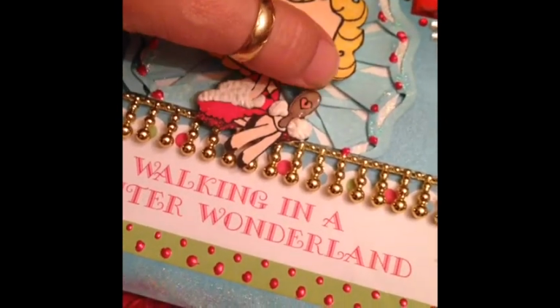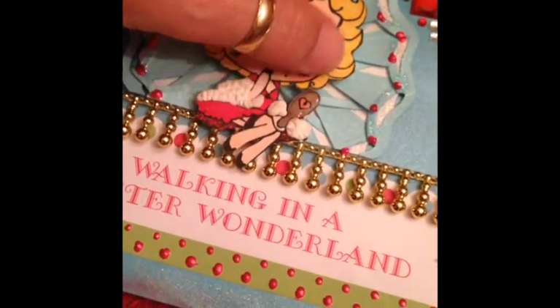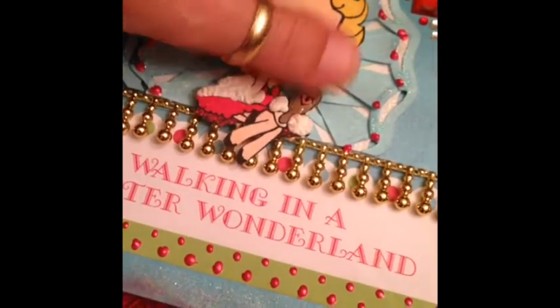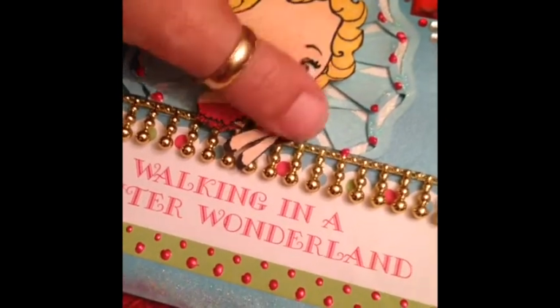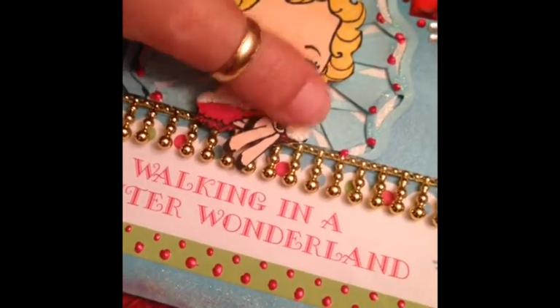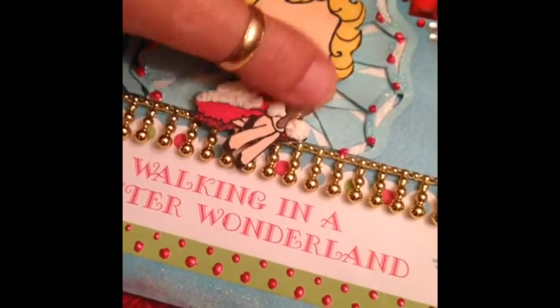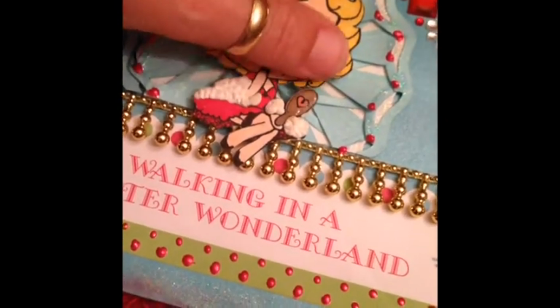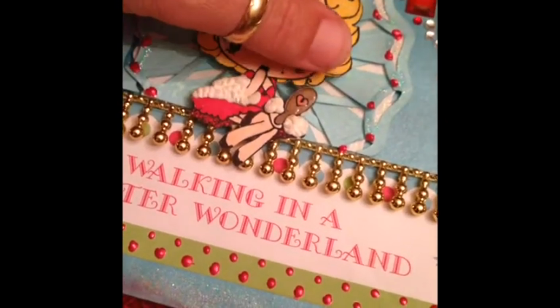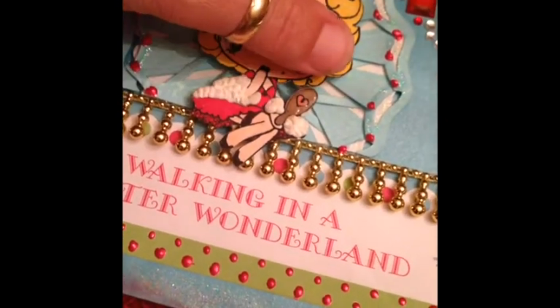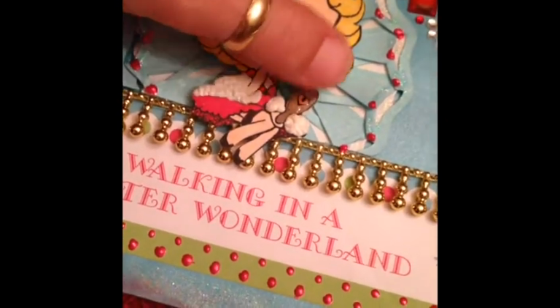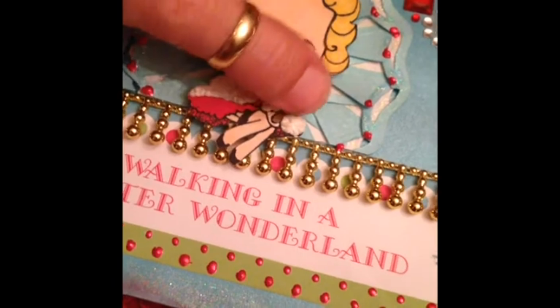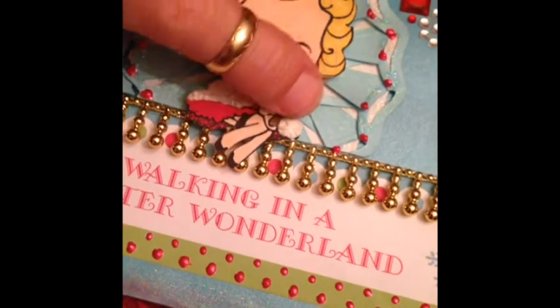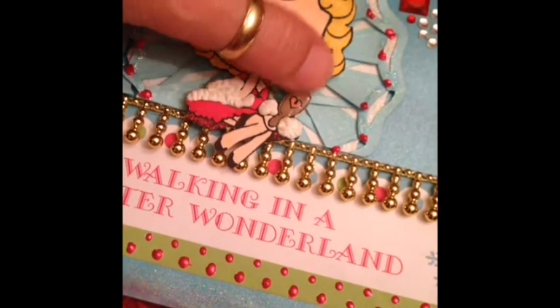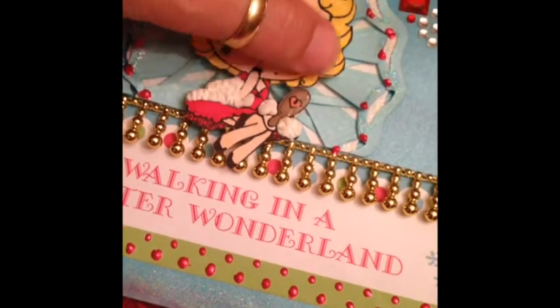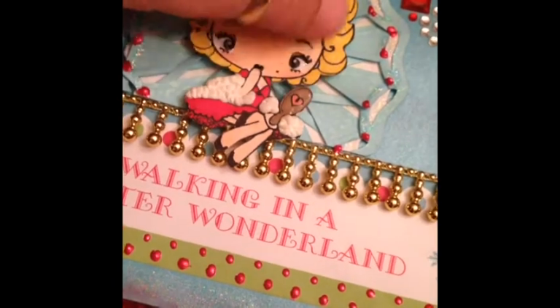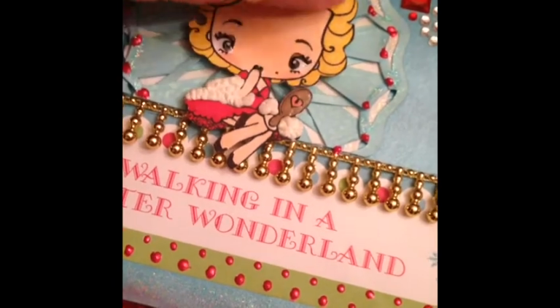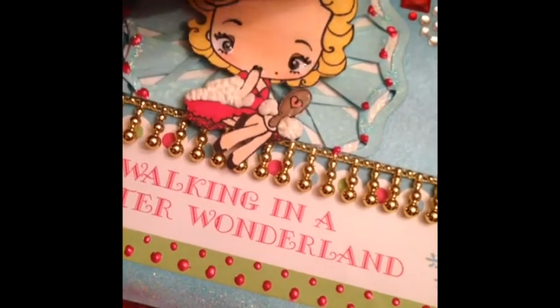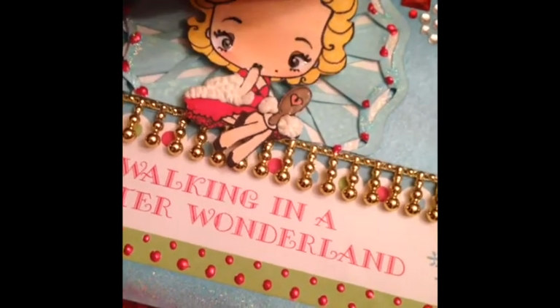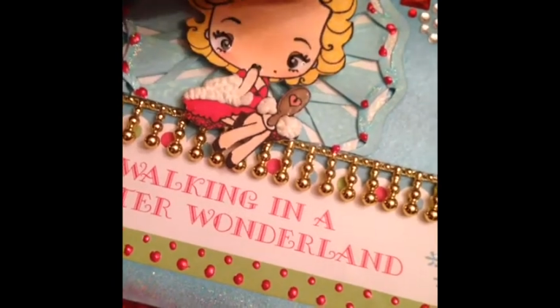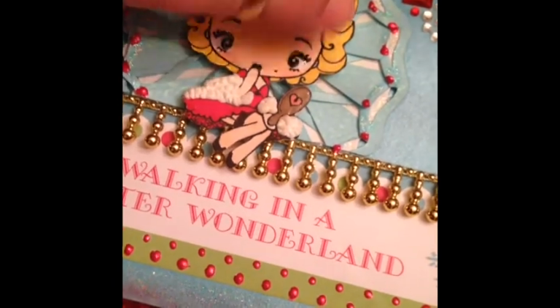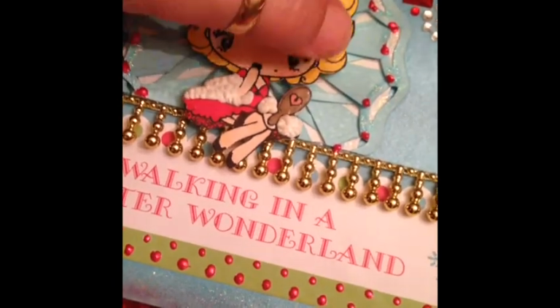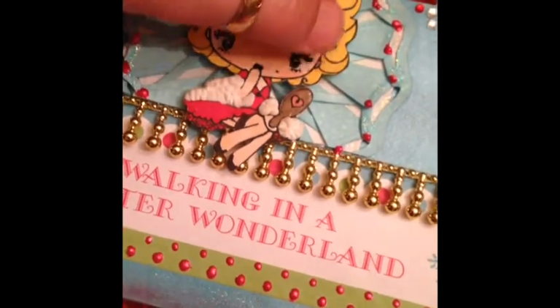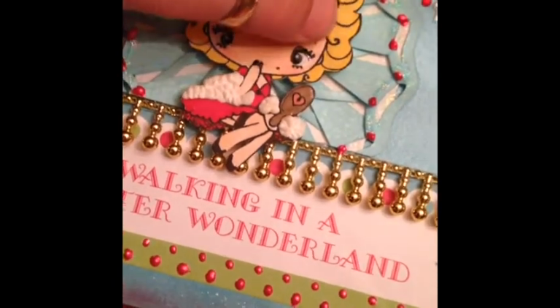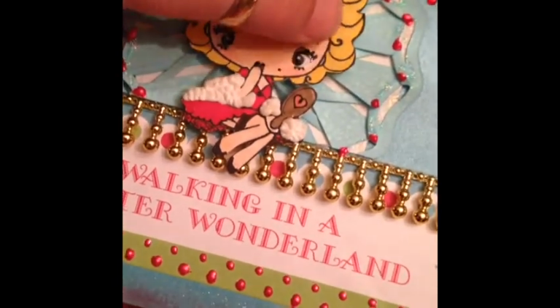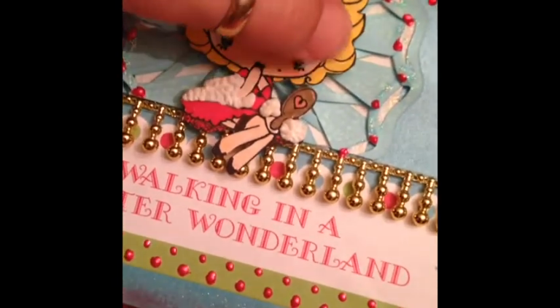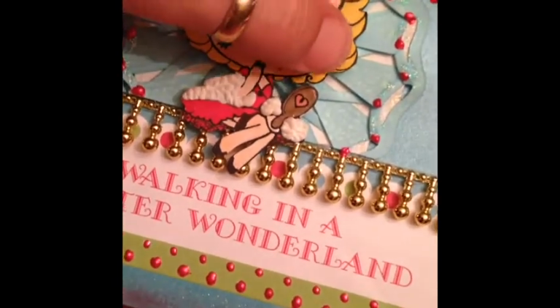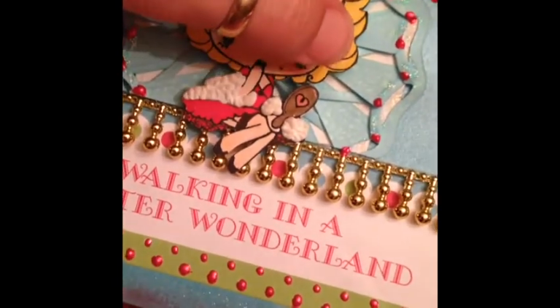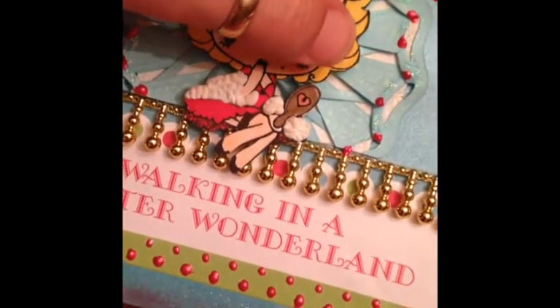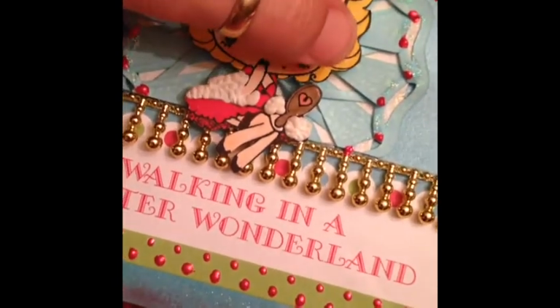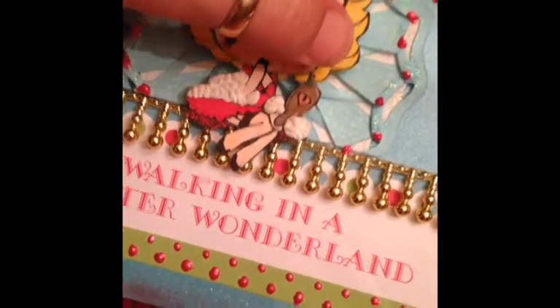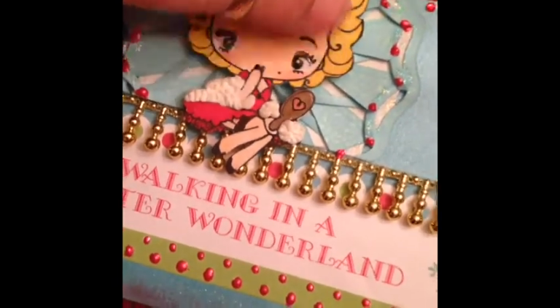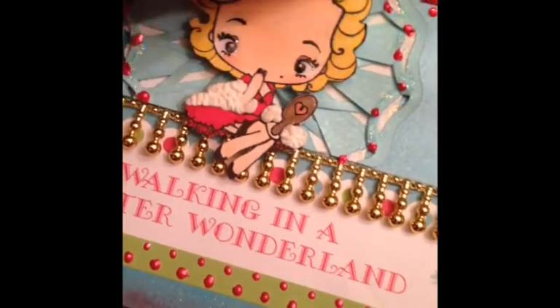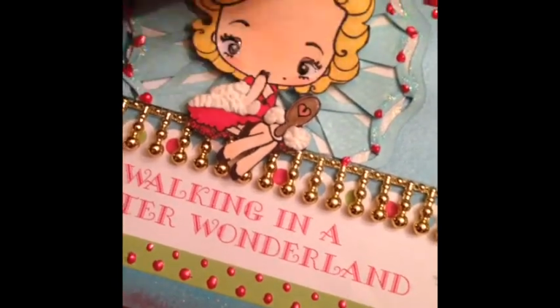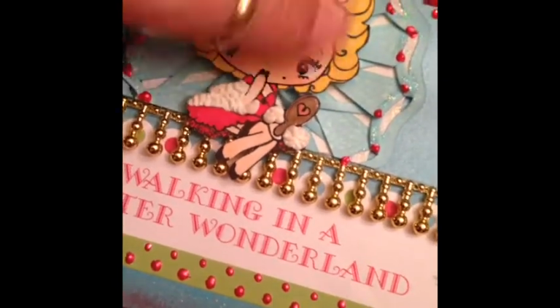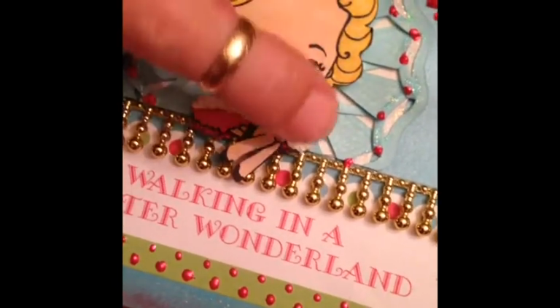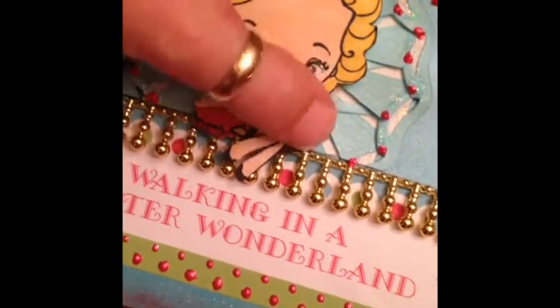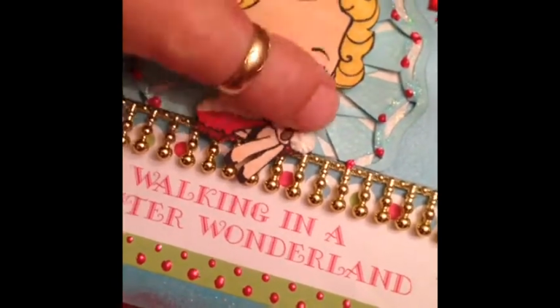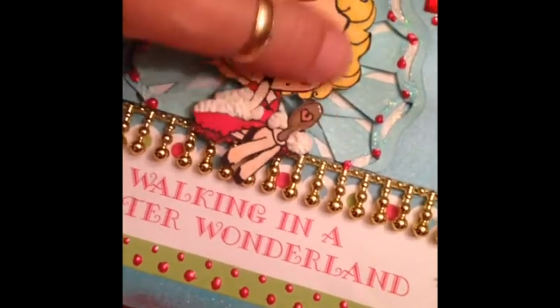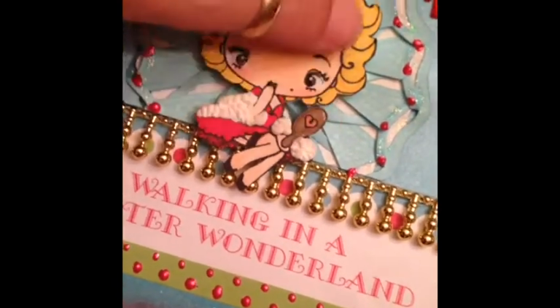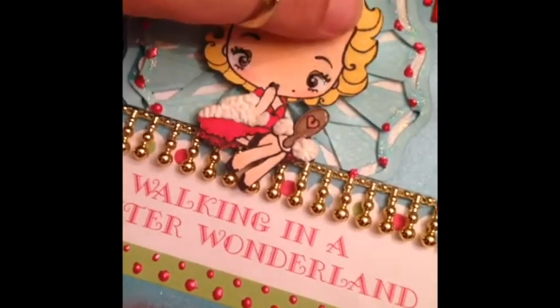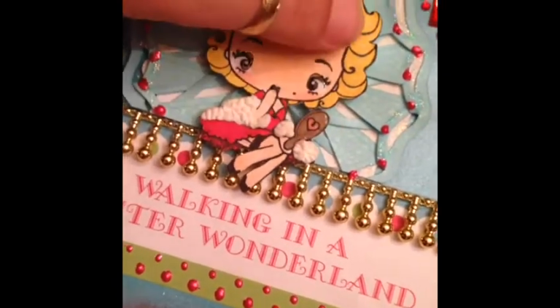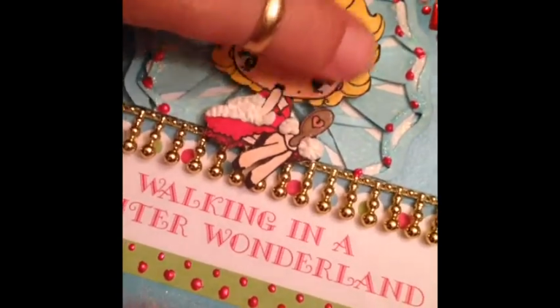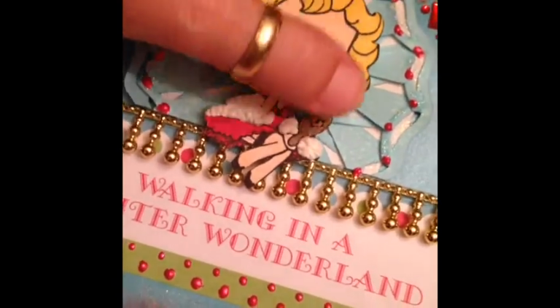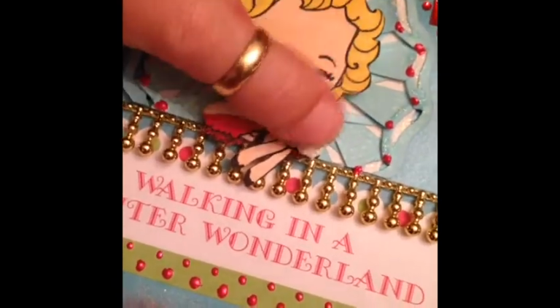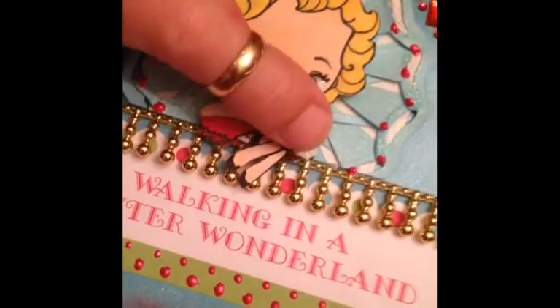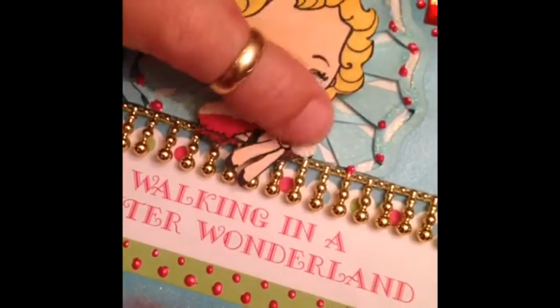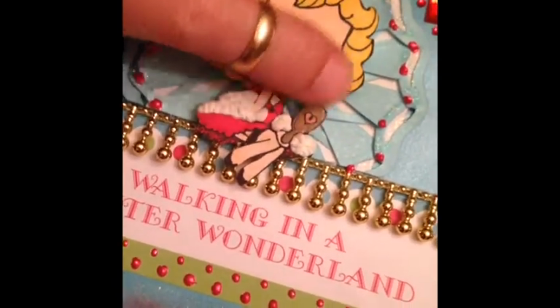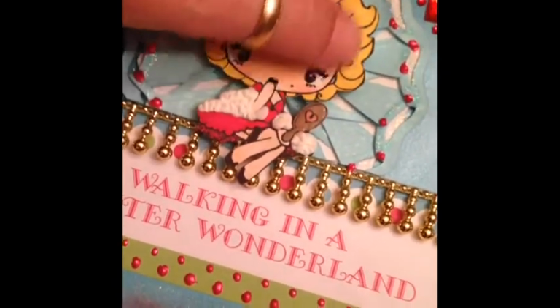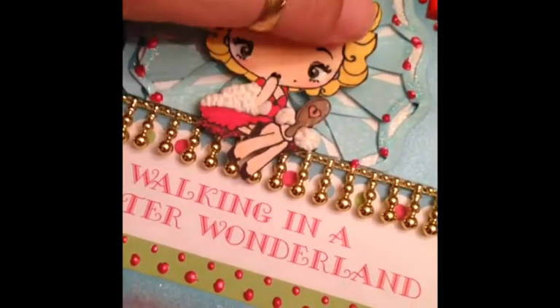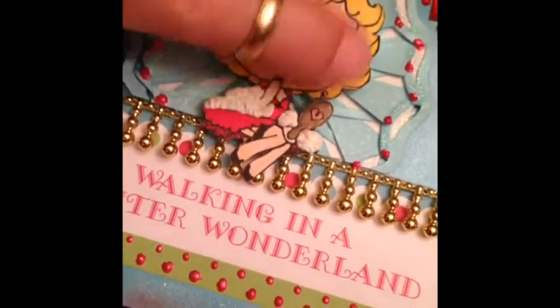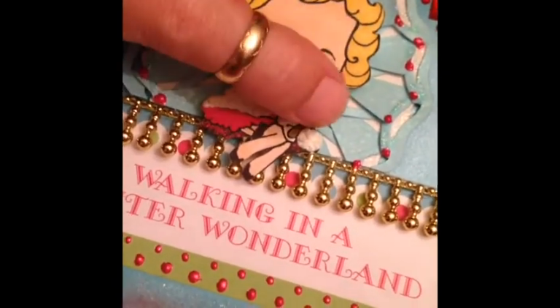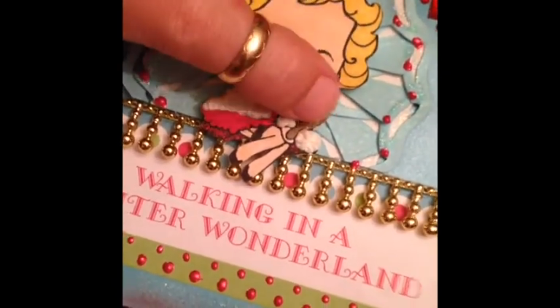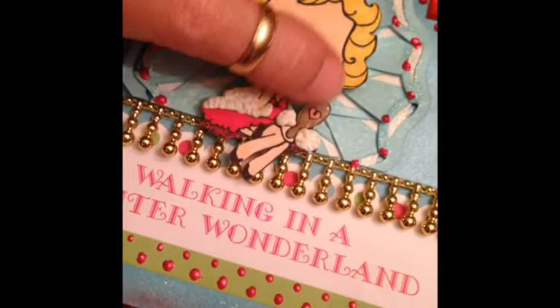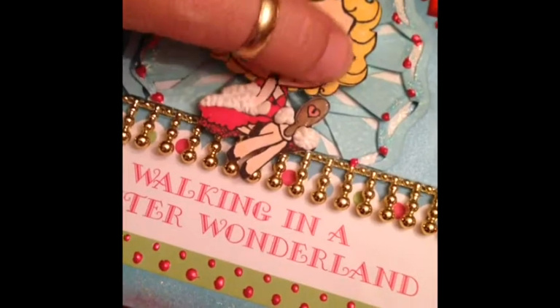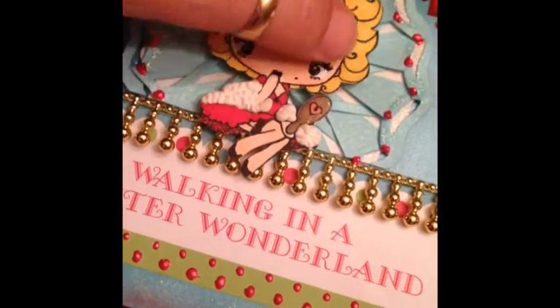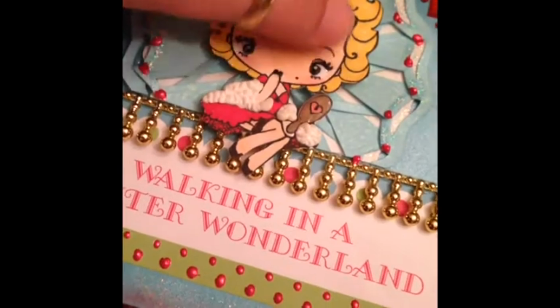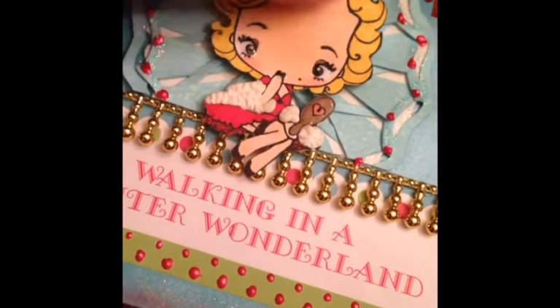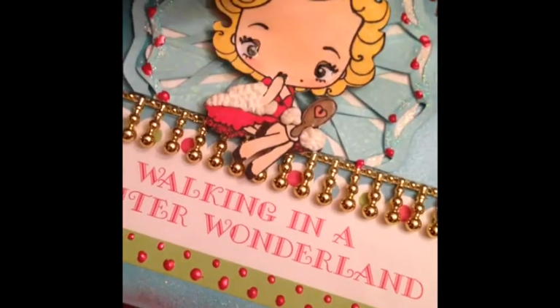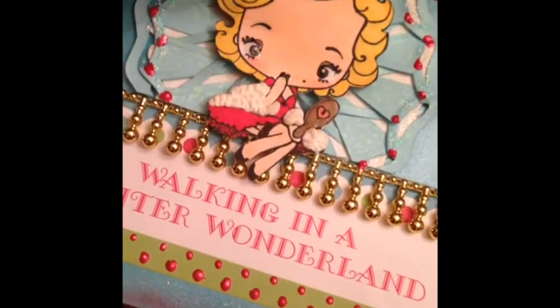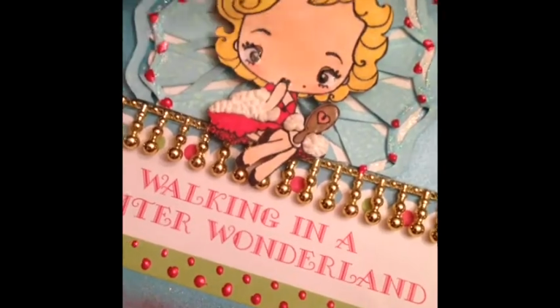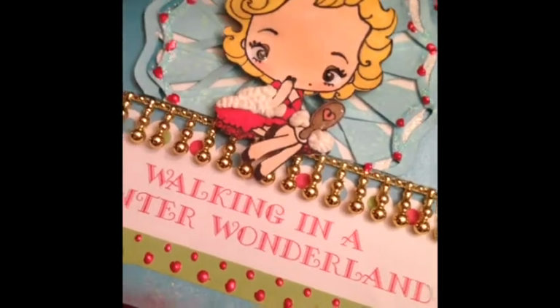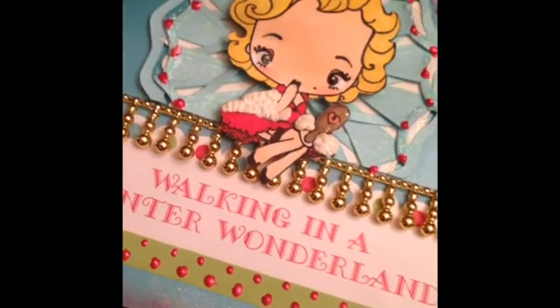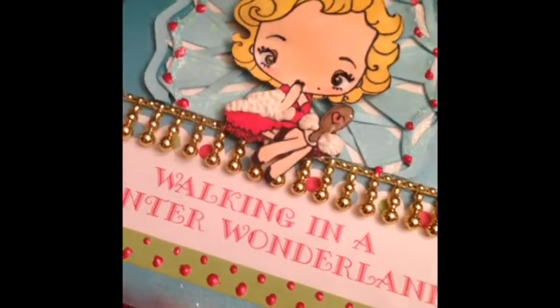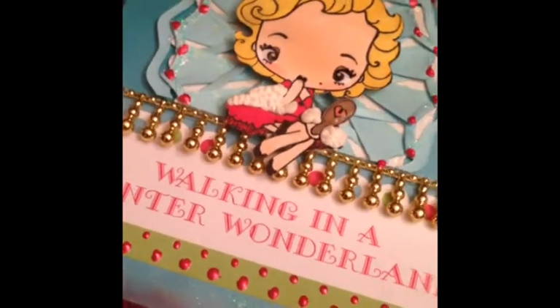I did do a brush with glossy accents to highlight it a little bit.